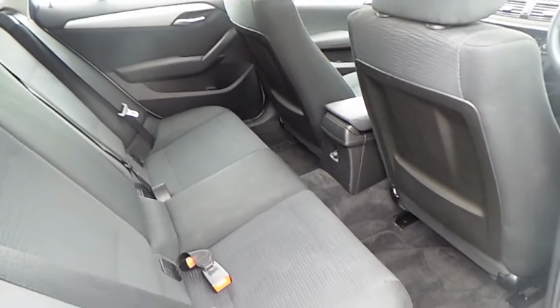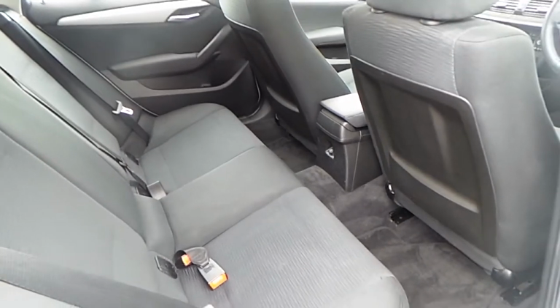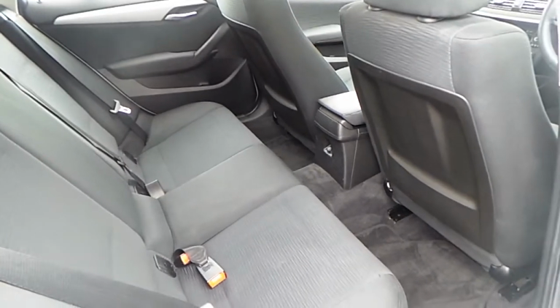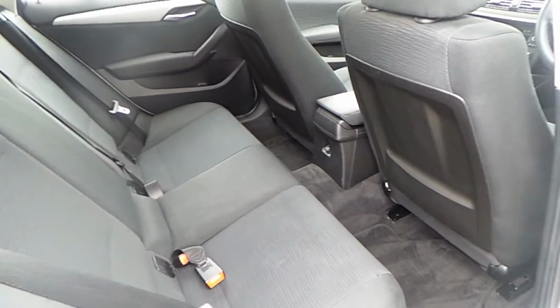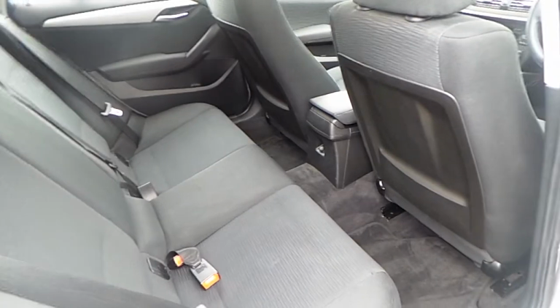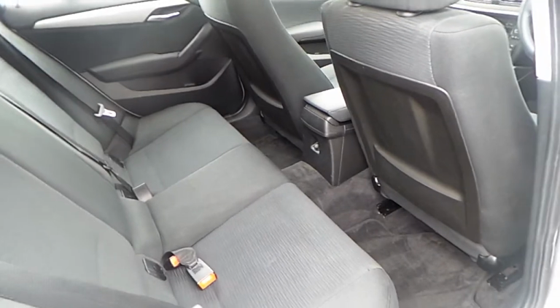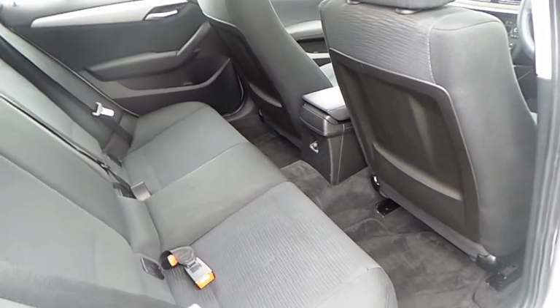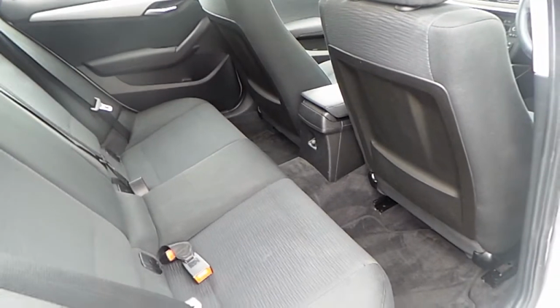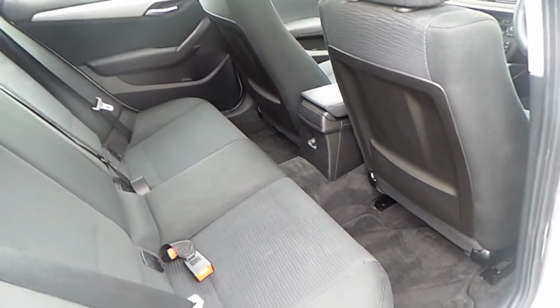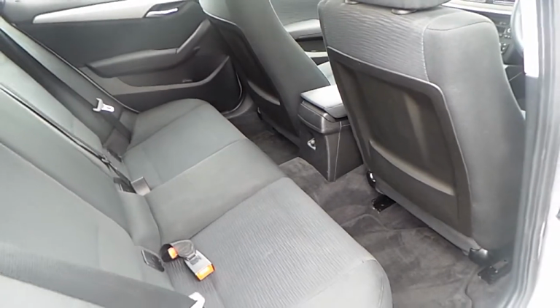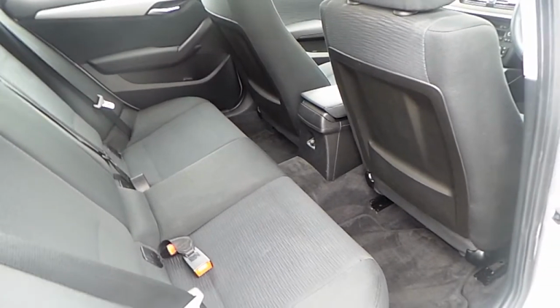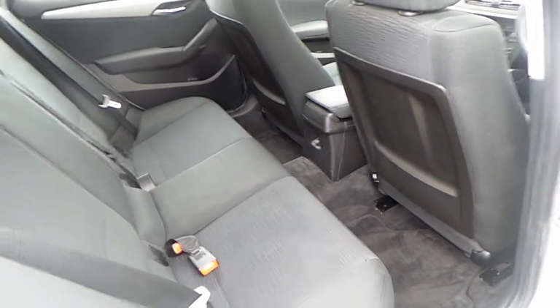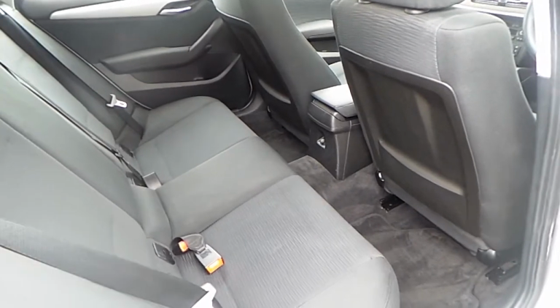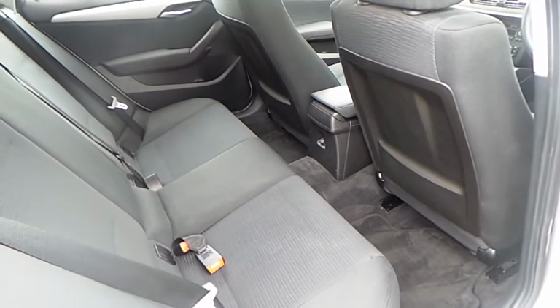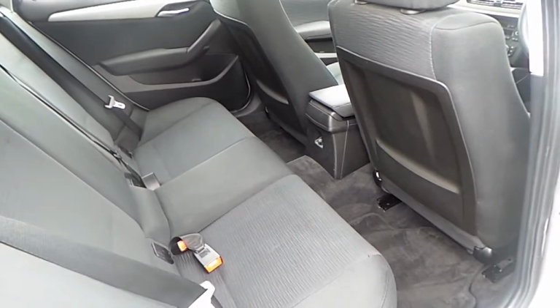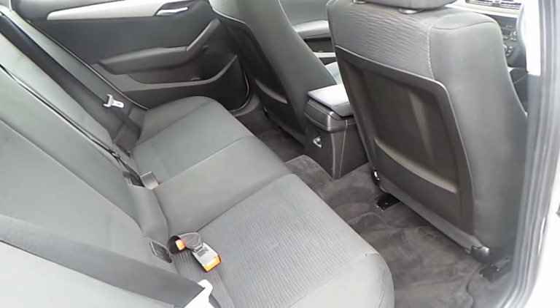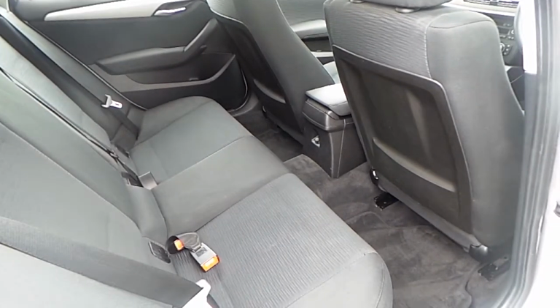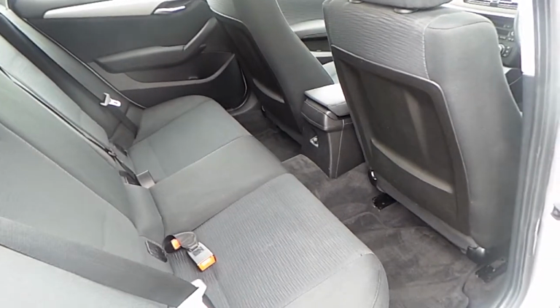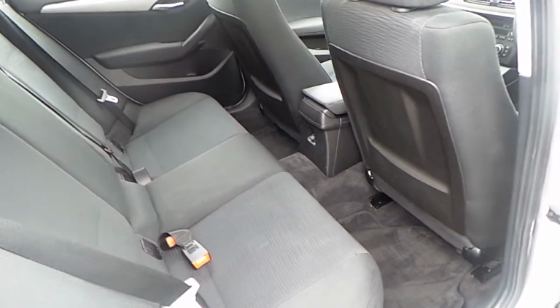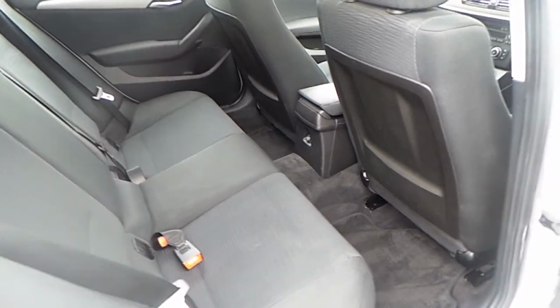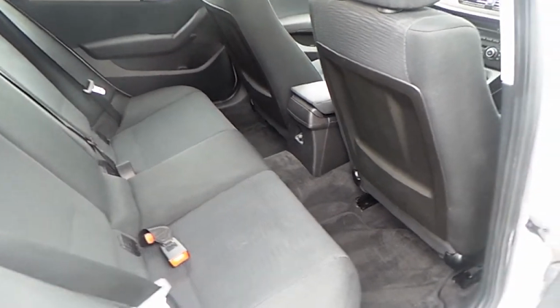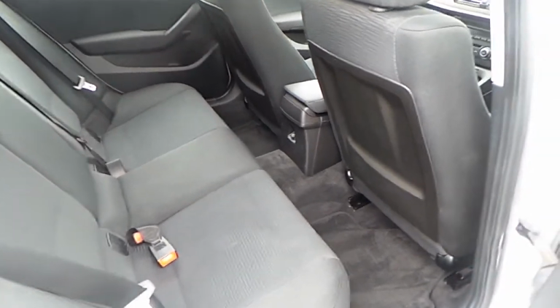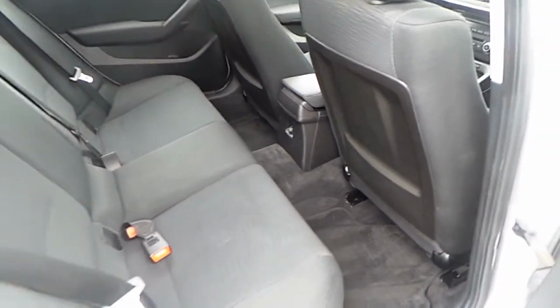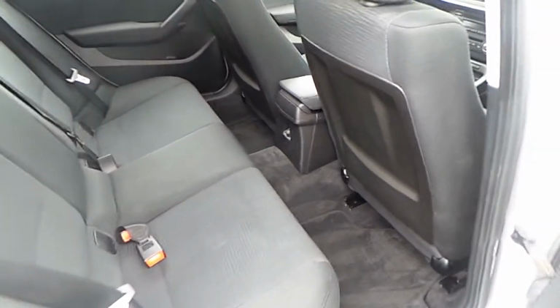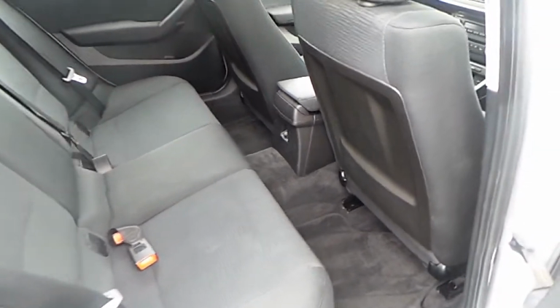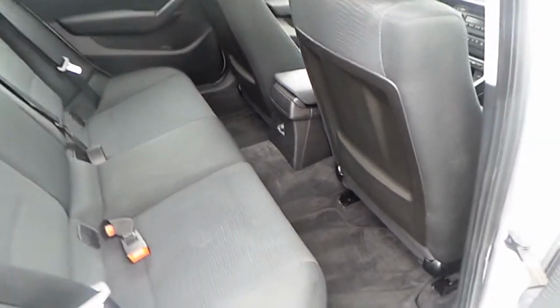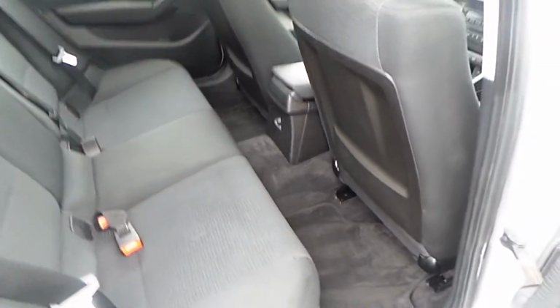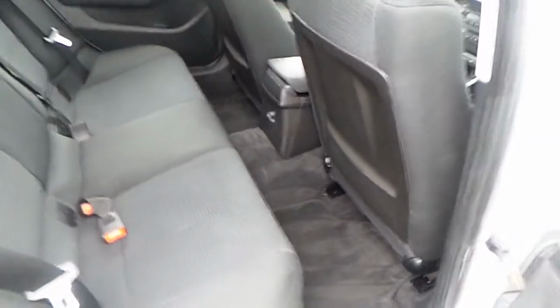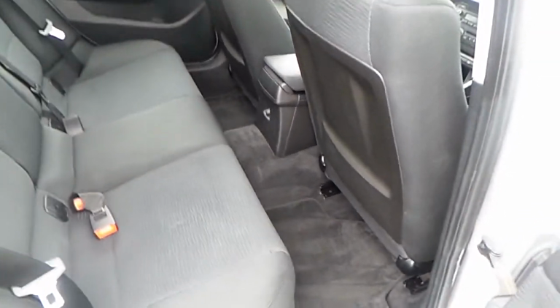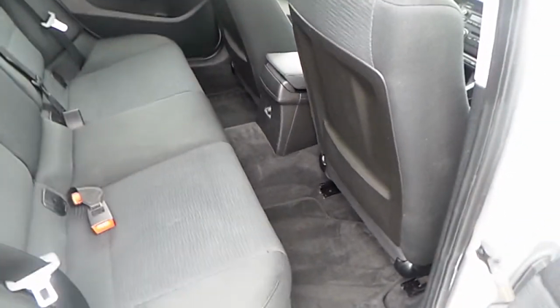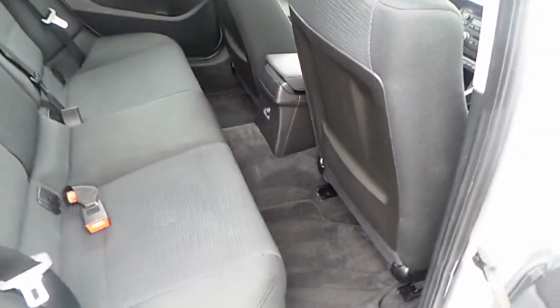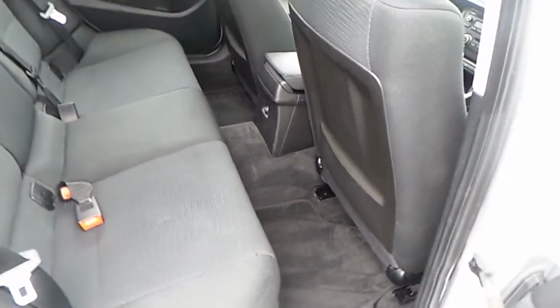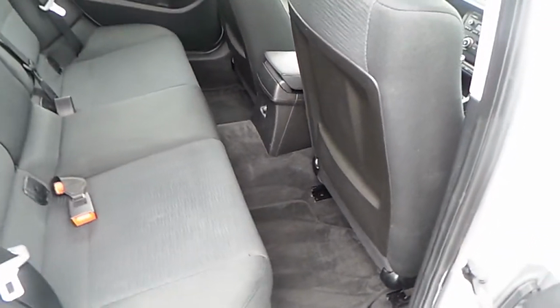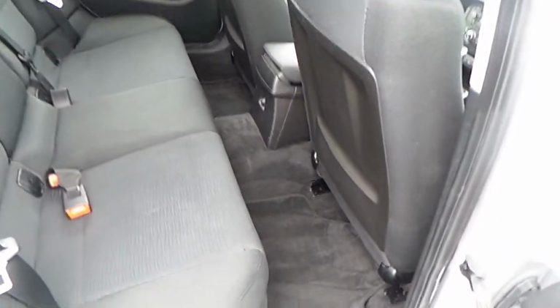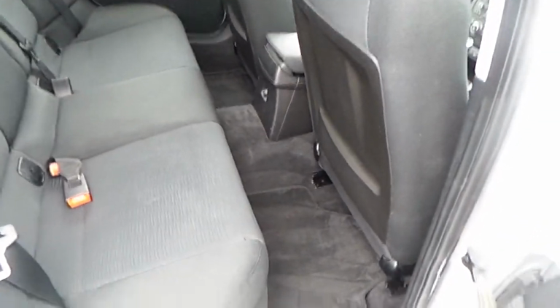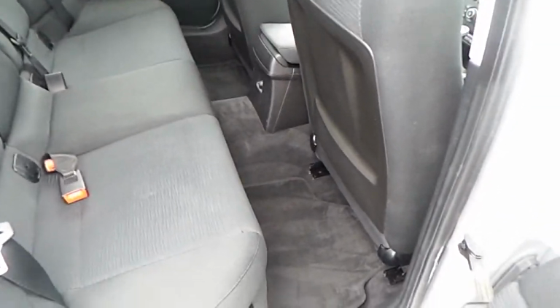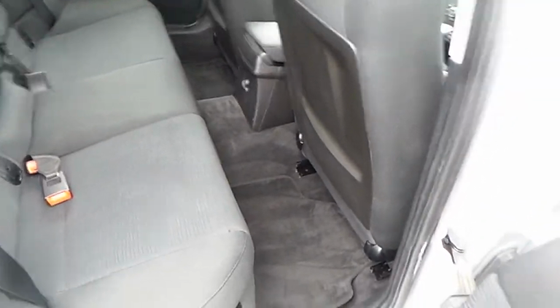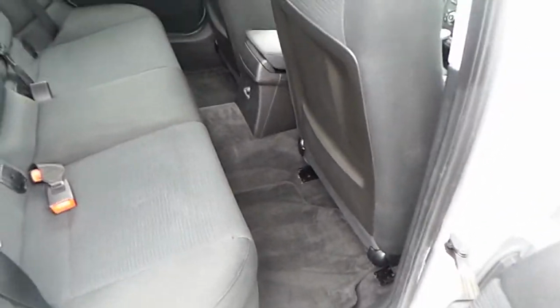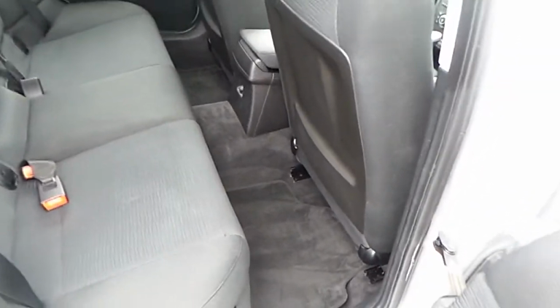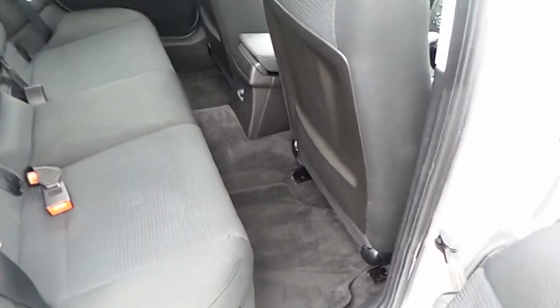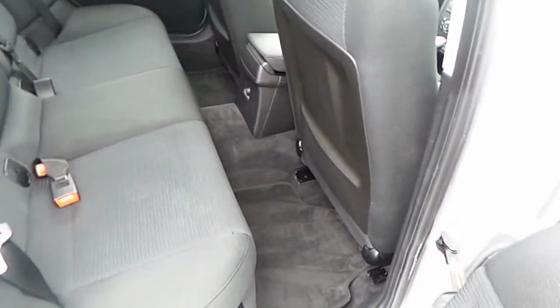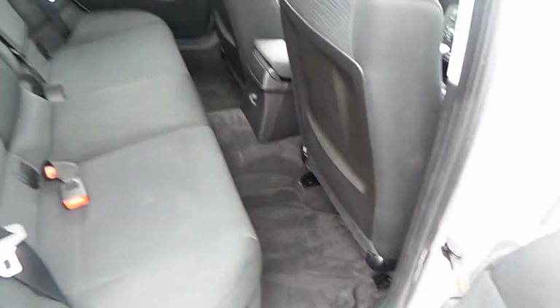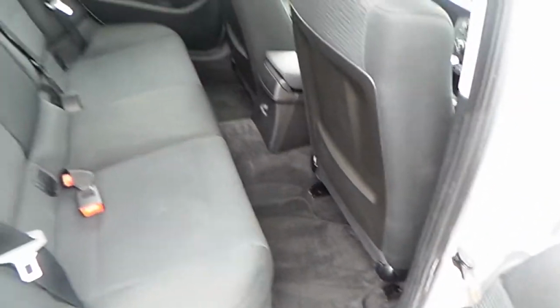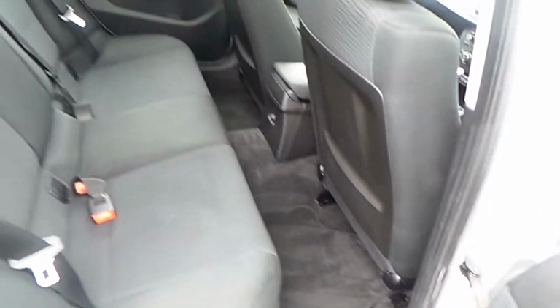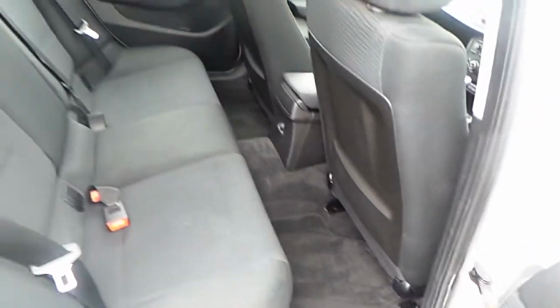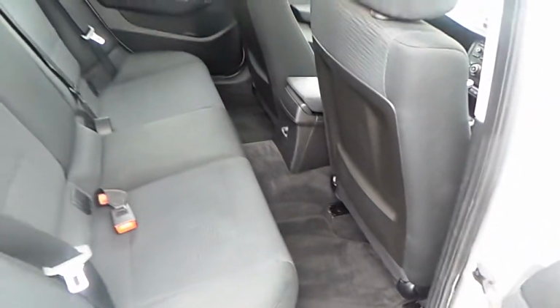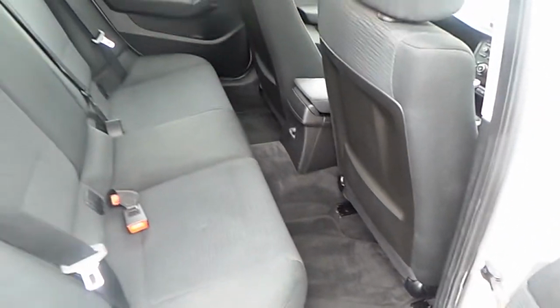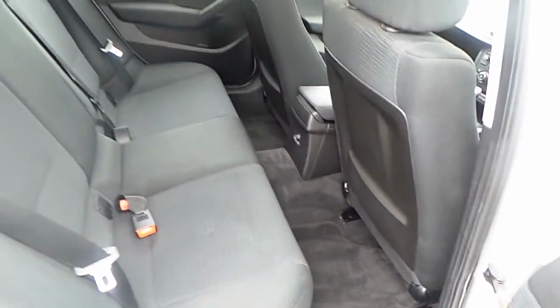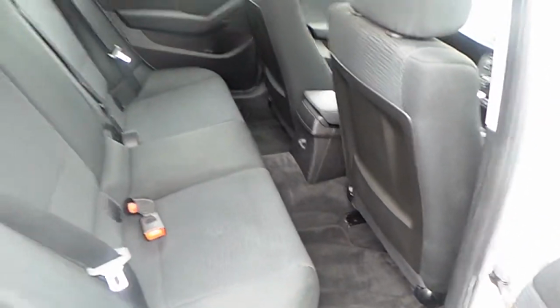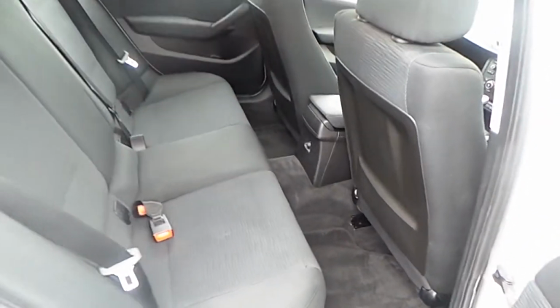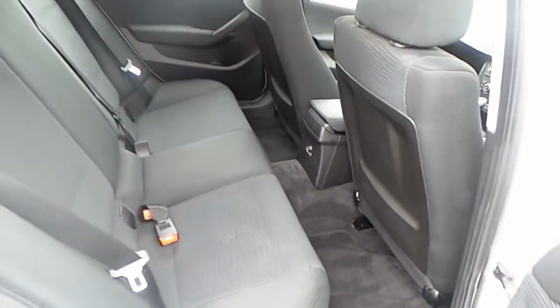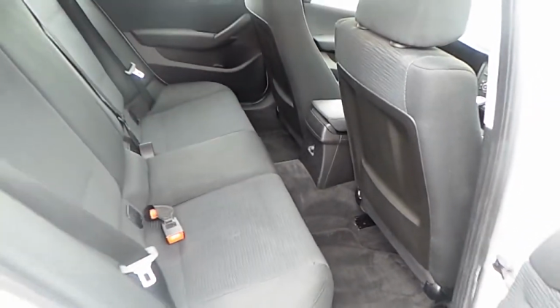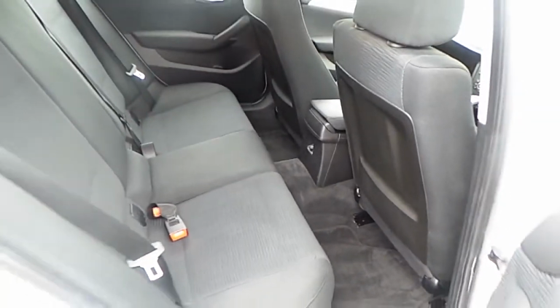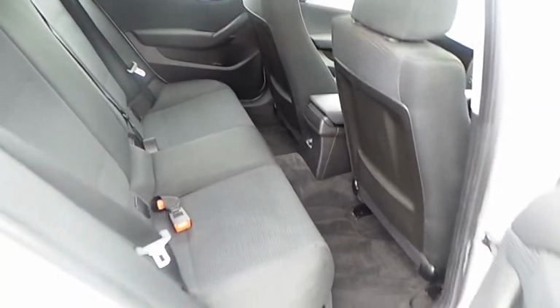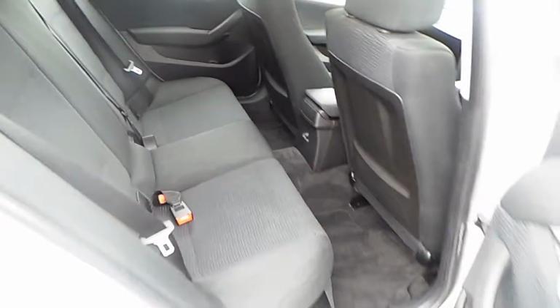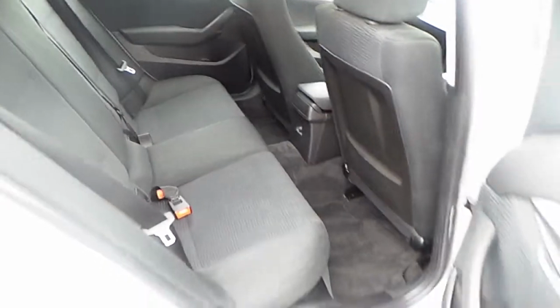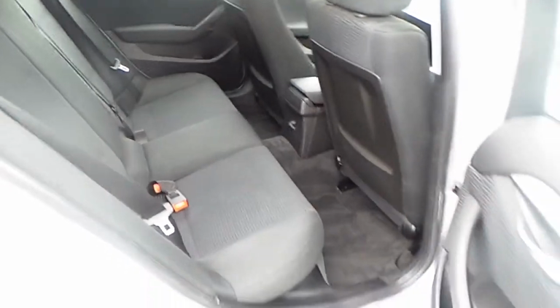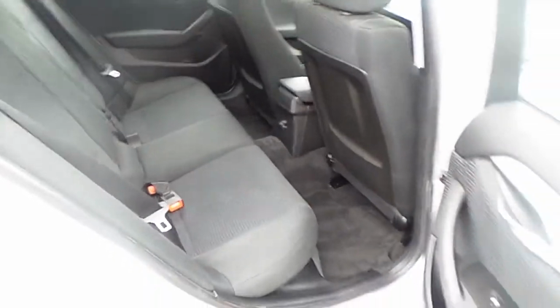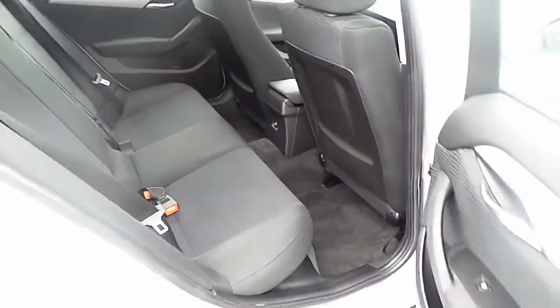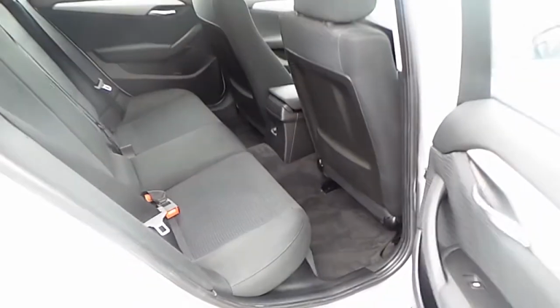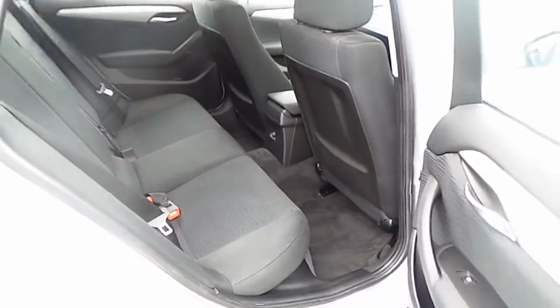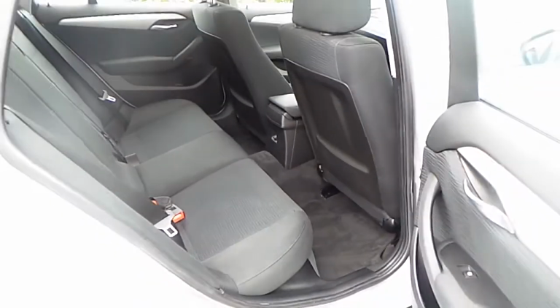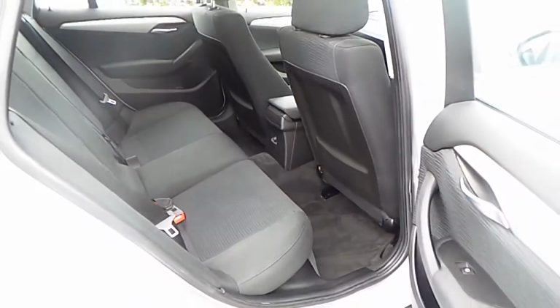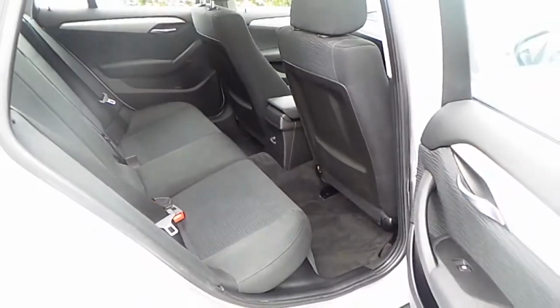The interior of this BMW is anthracite cloth, and it's also very spacious for passengers riding in the back of the car.